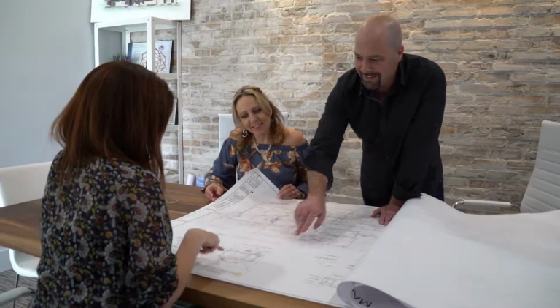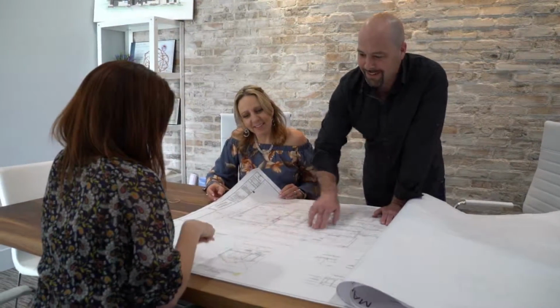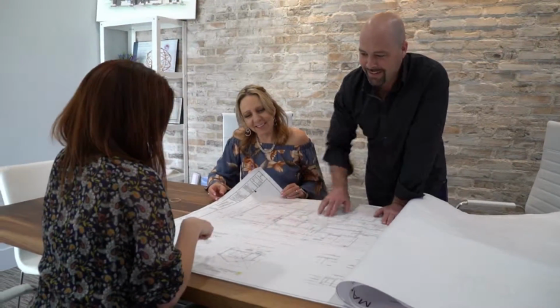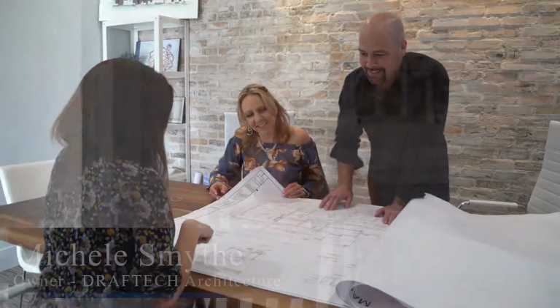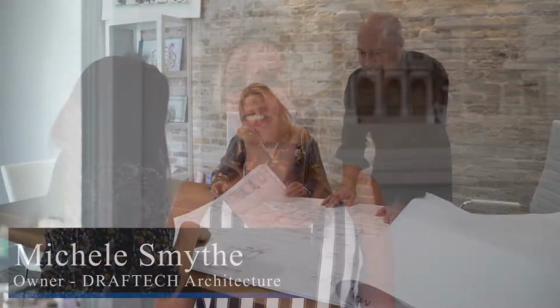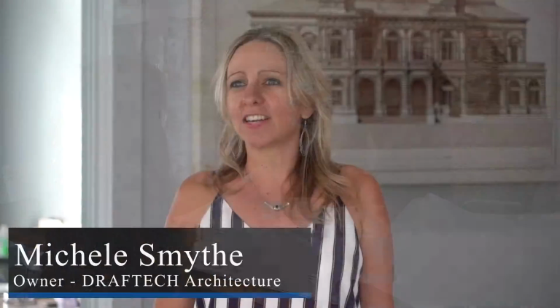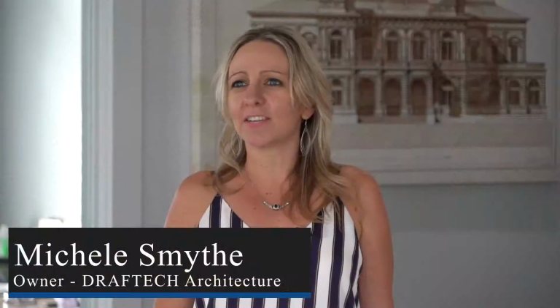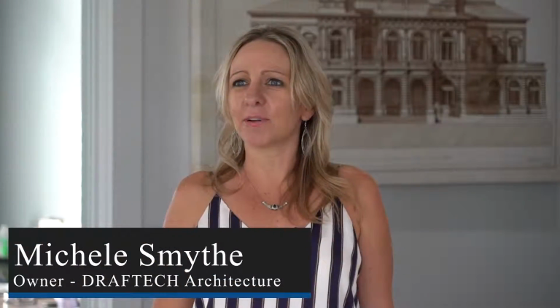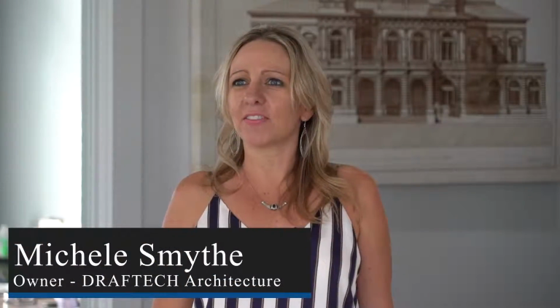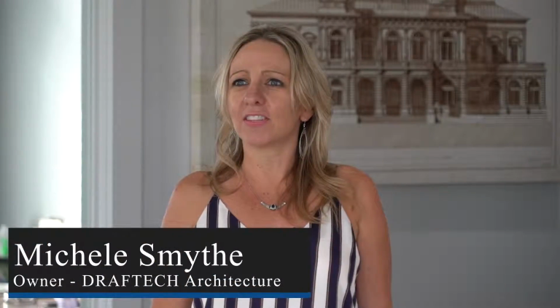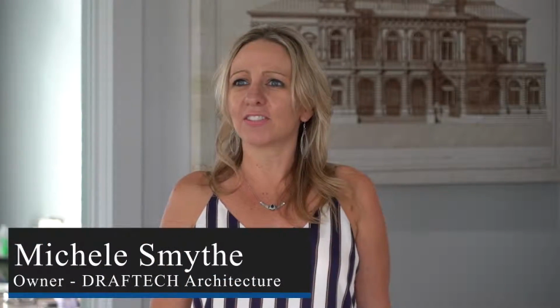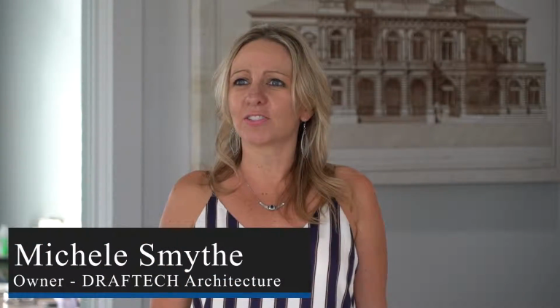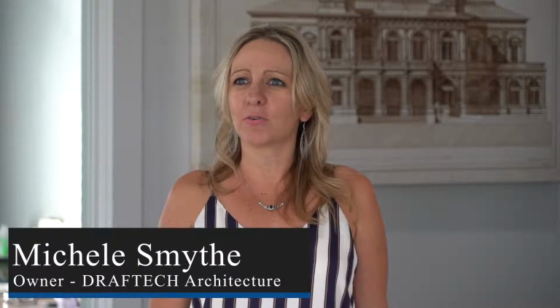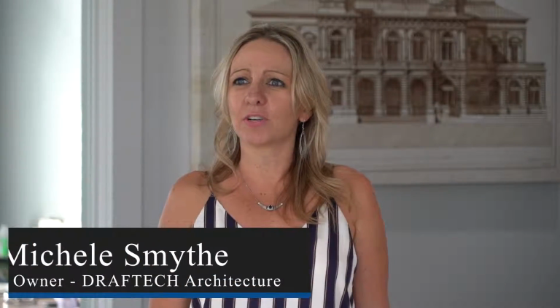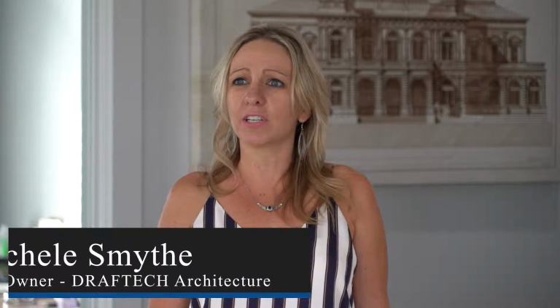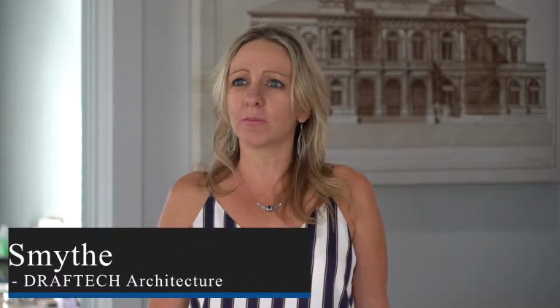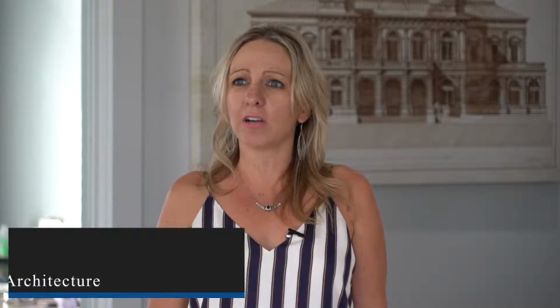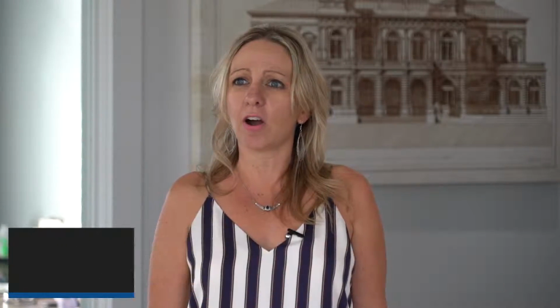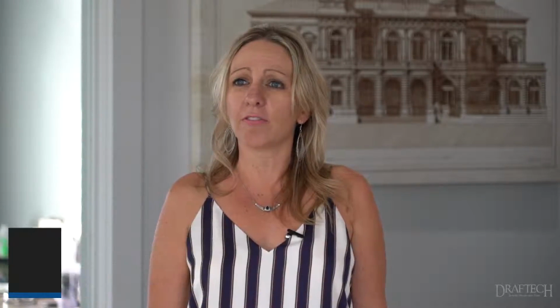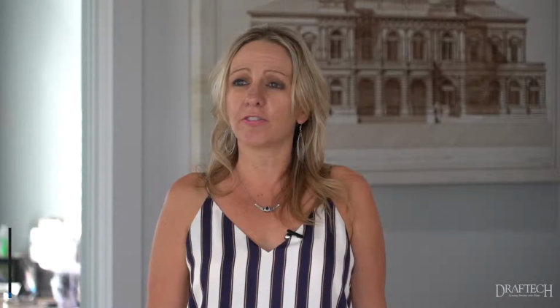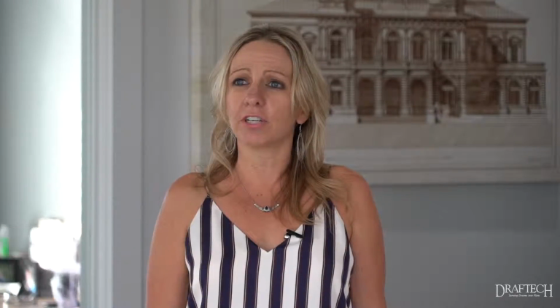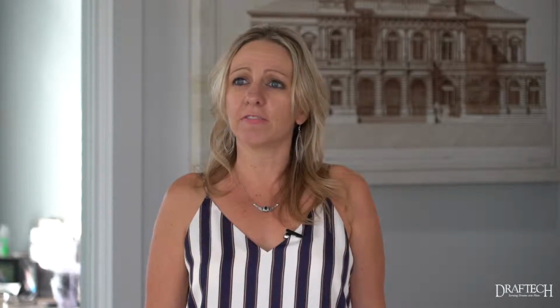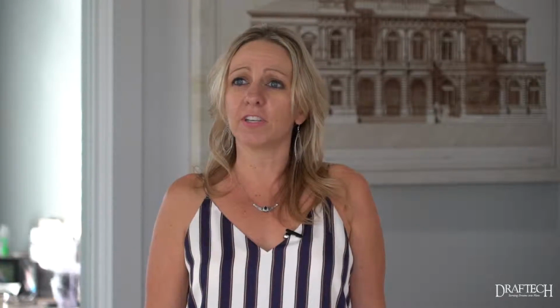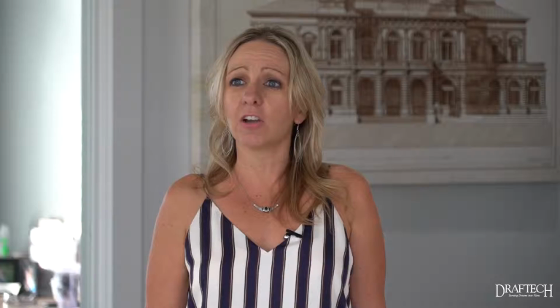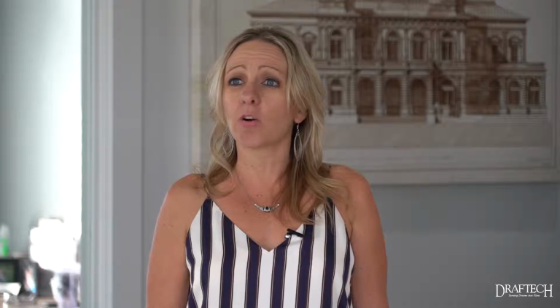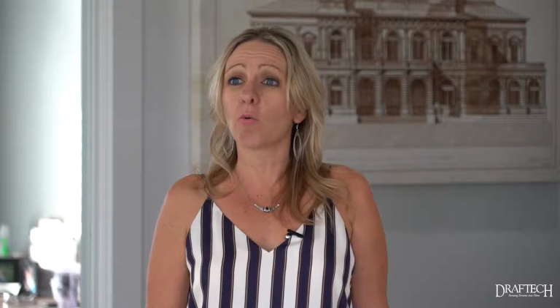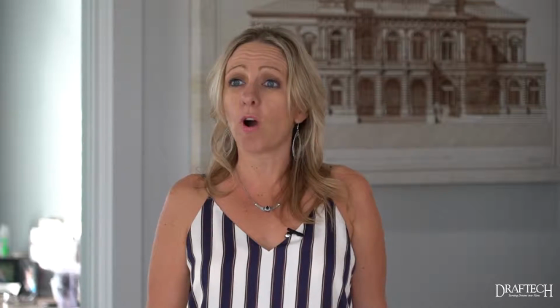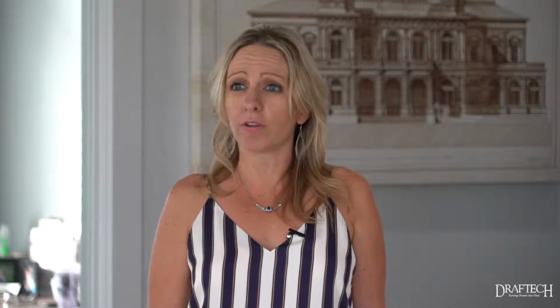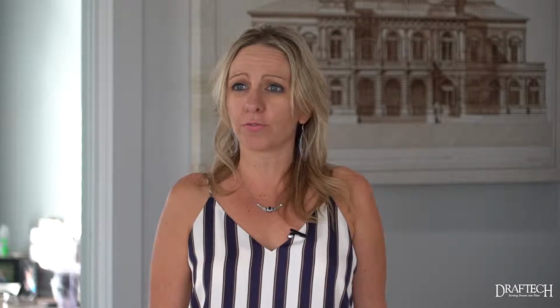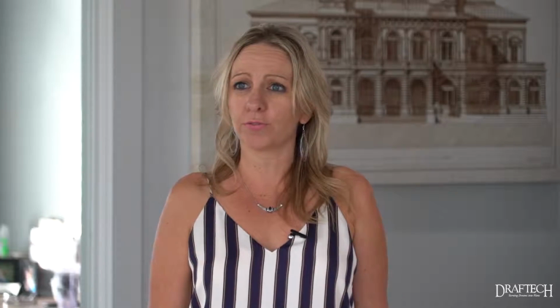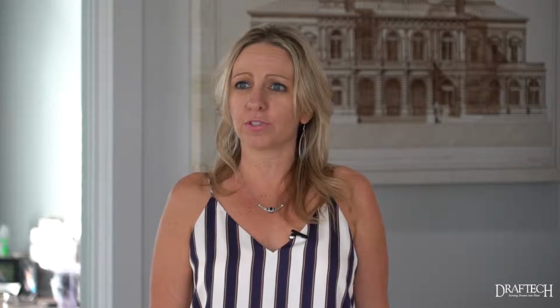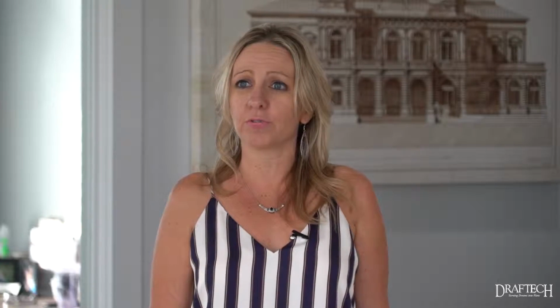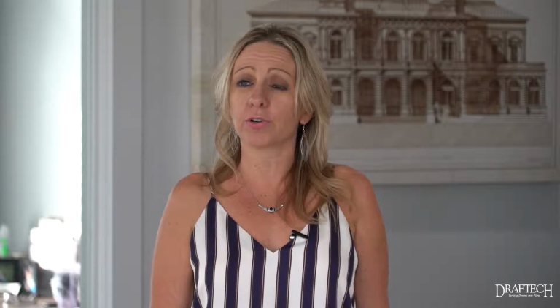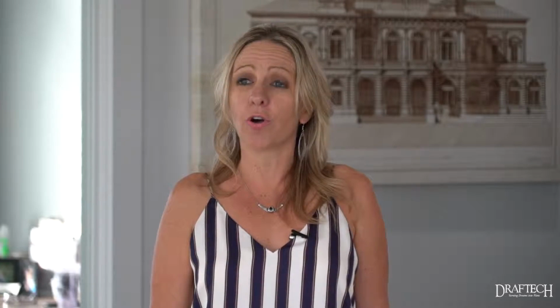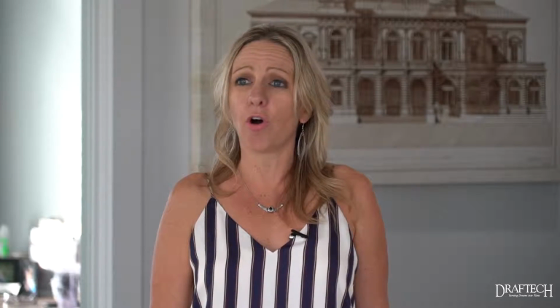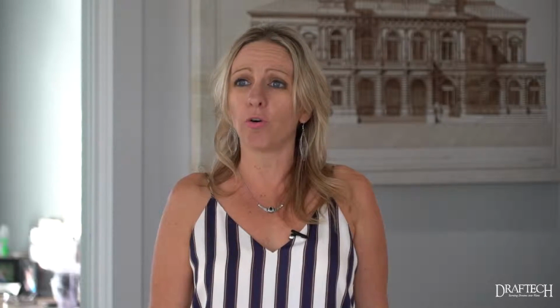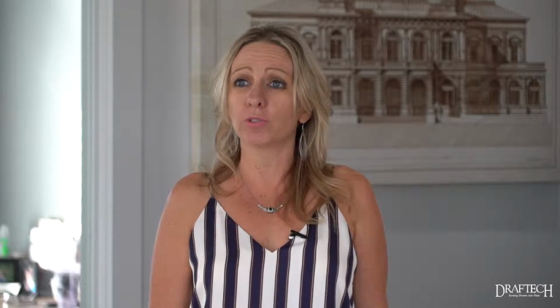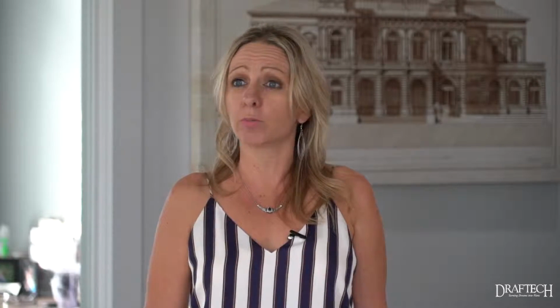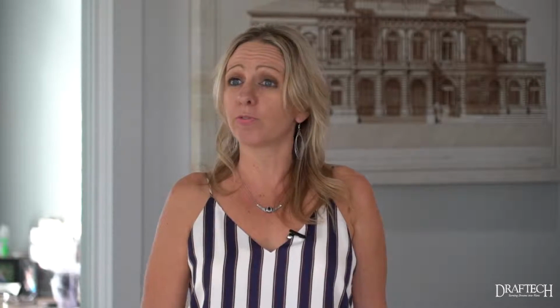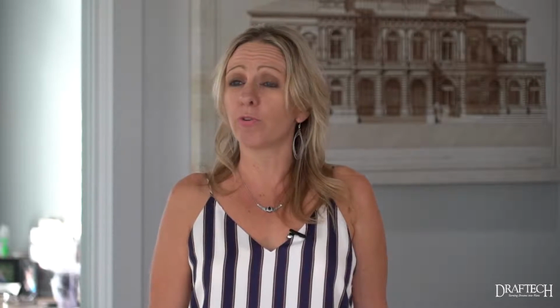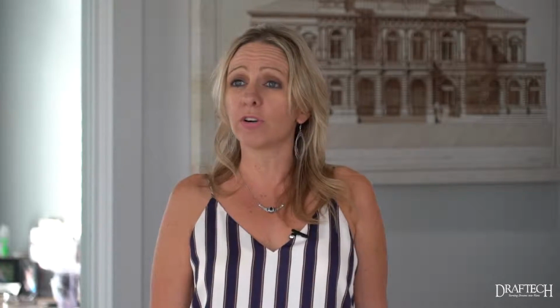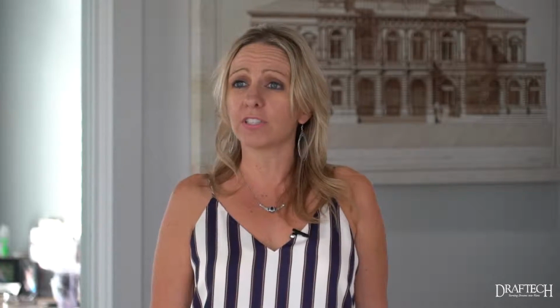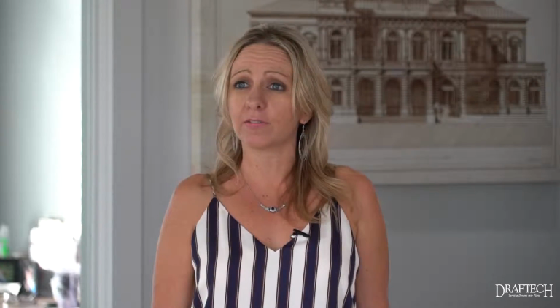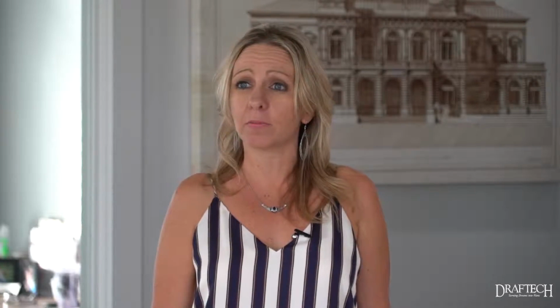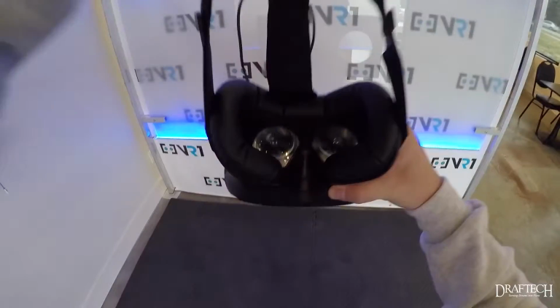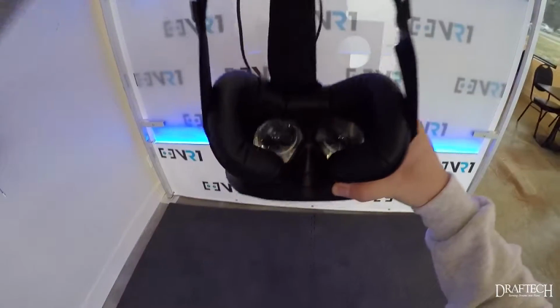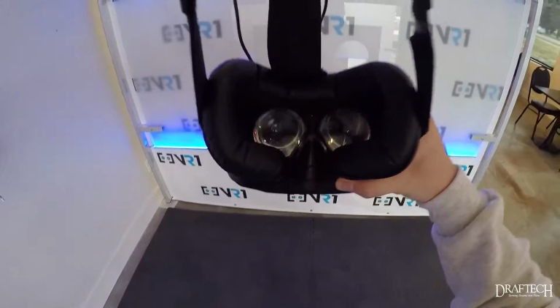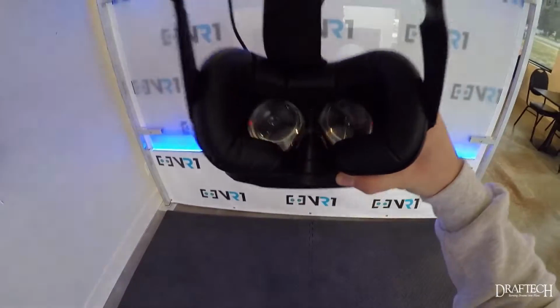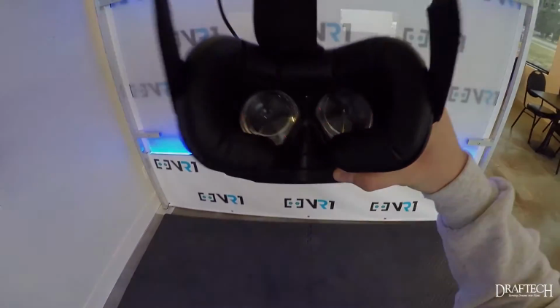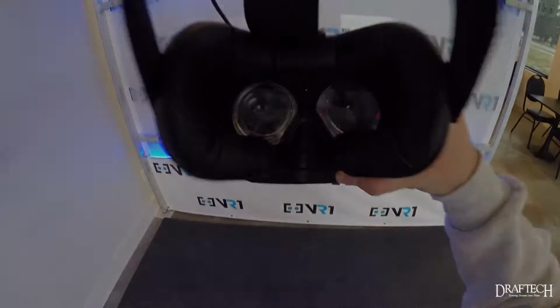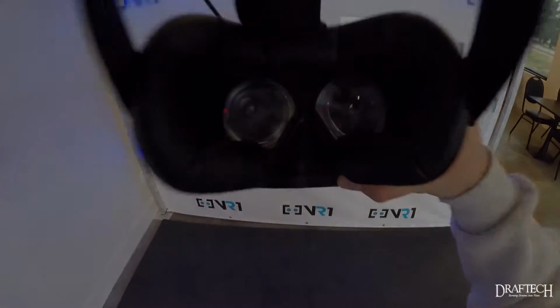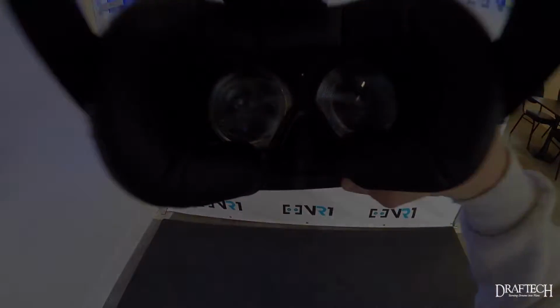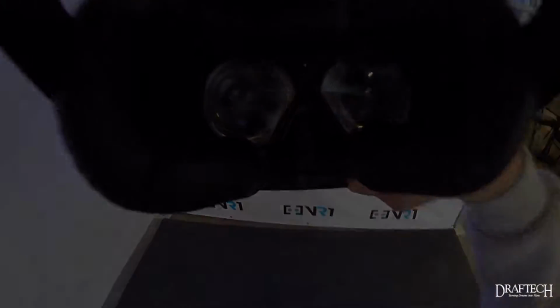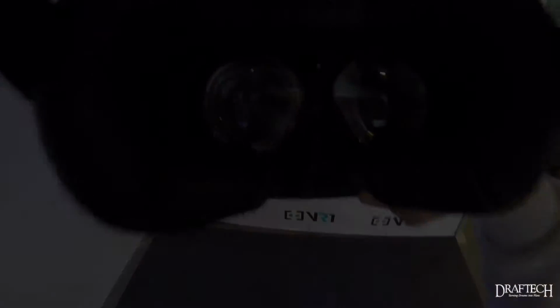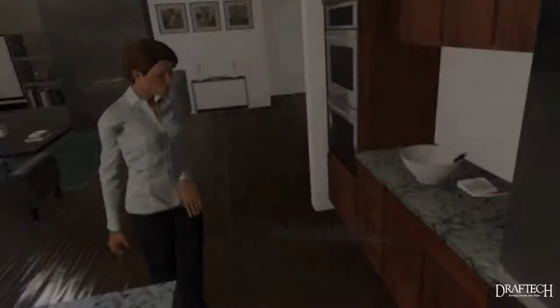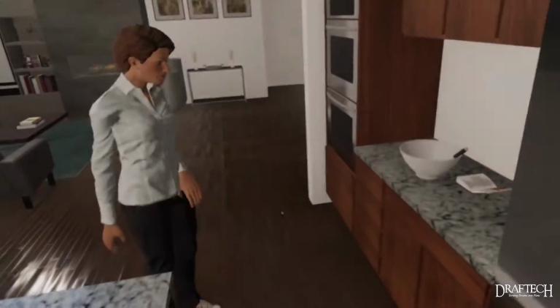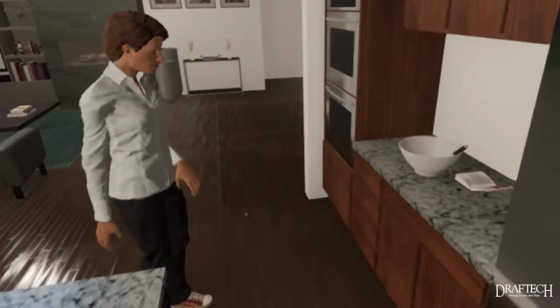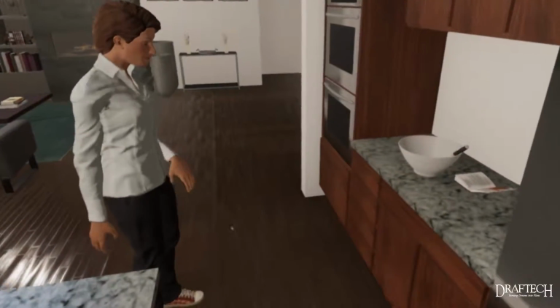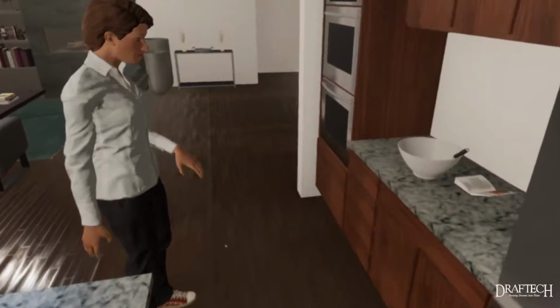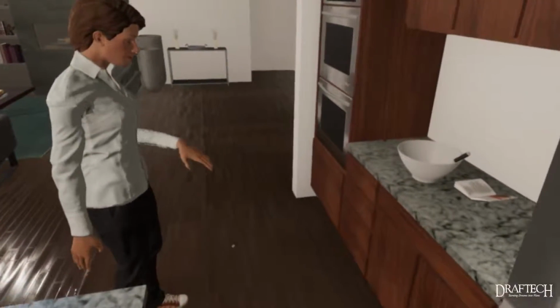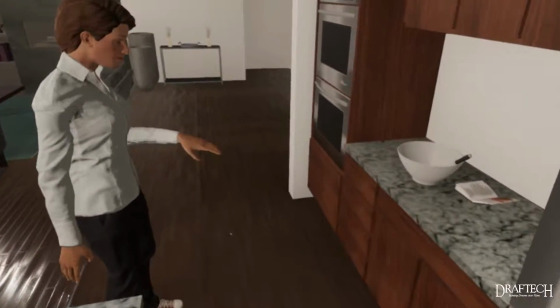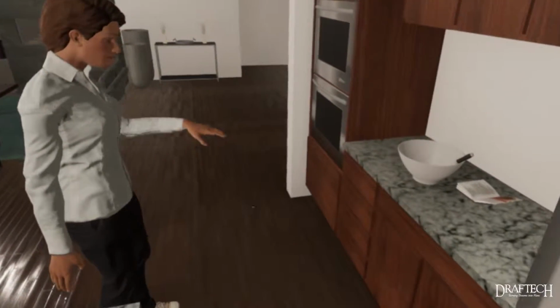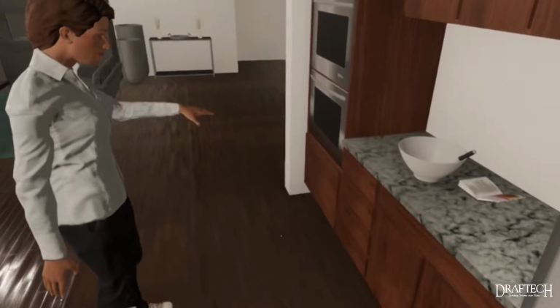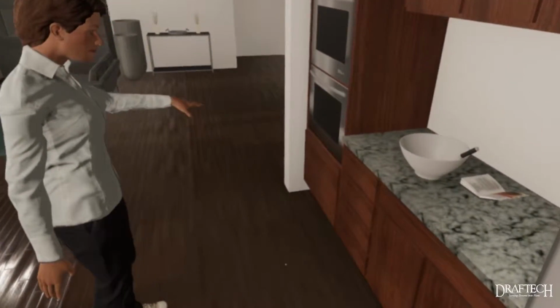We're super excited about this — we're going to be offering VR walkthroughs of your home. So before it's ever built, you're going to be able to walk through your home.